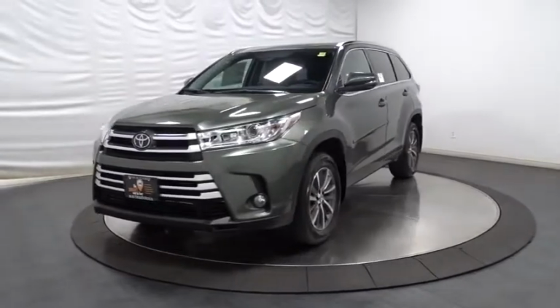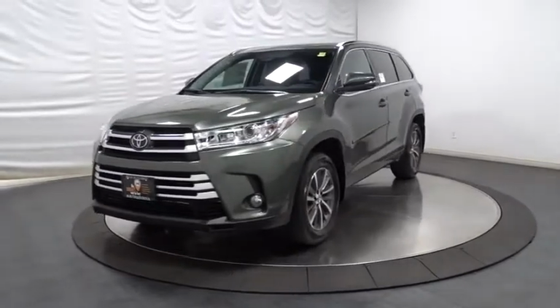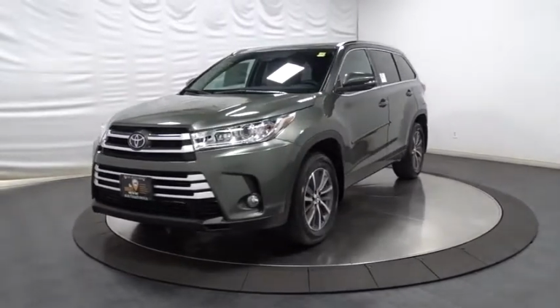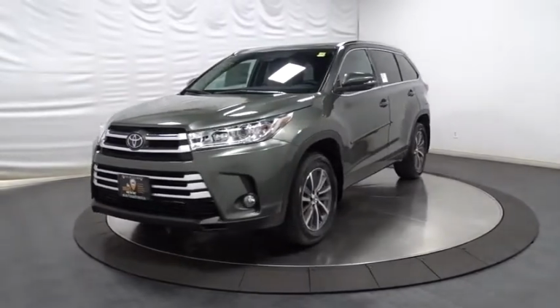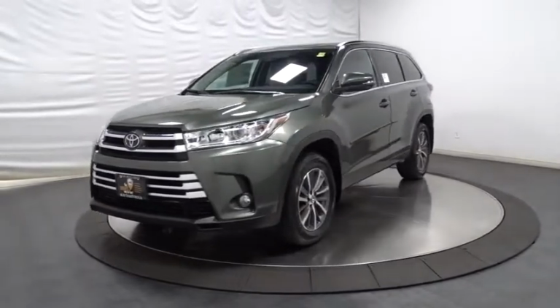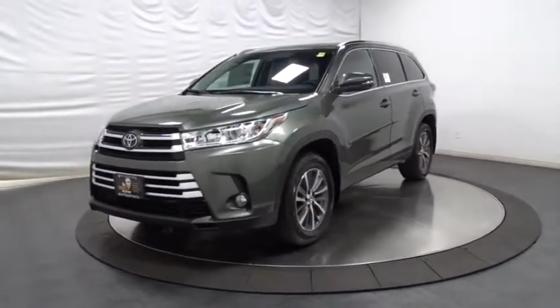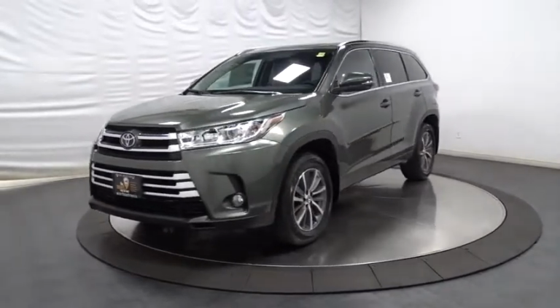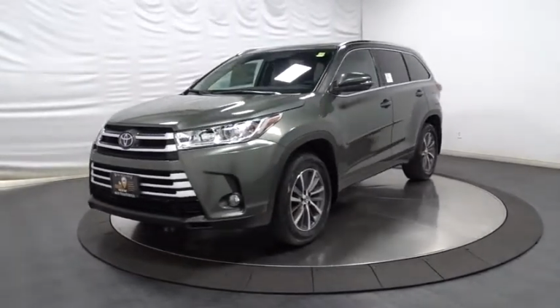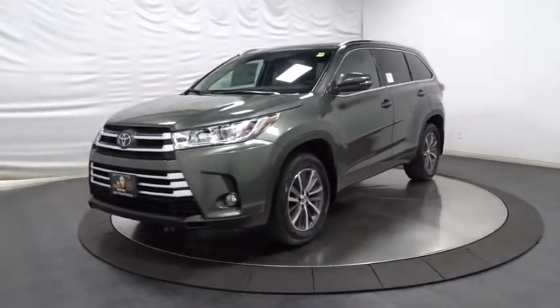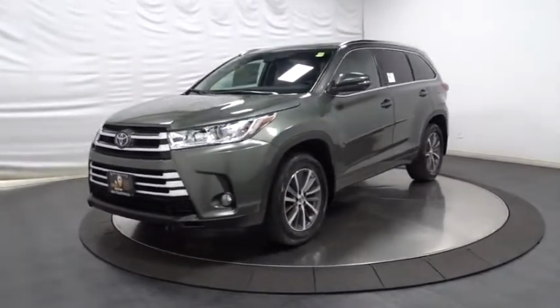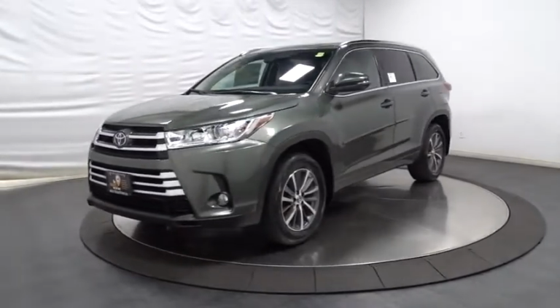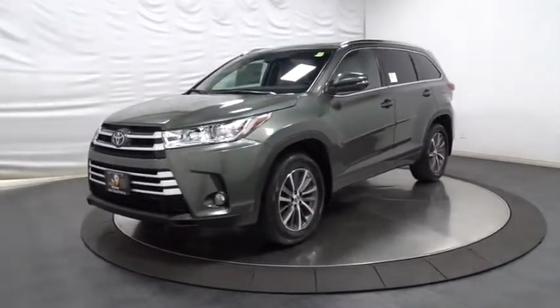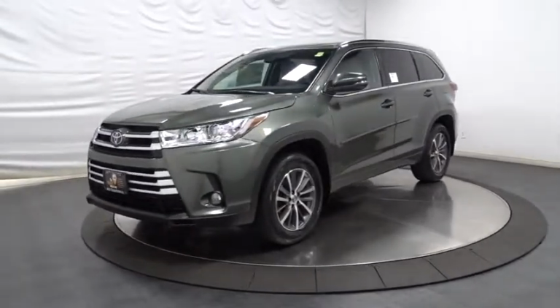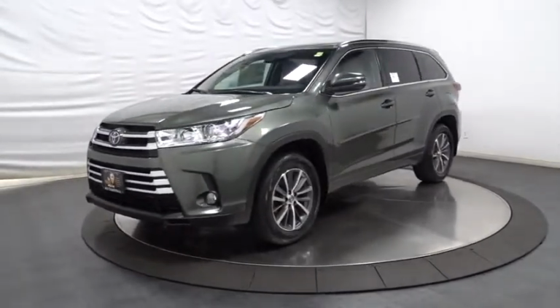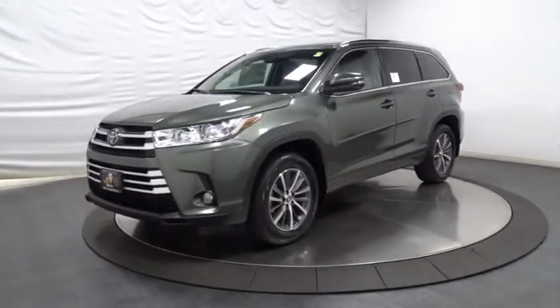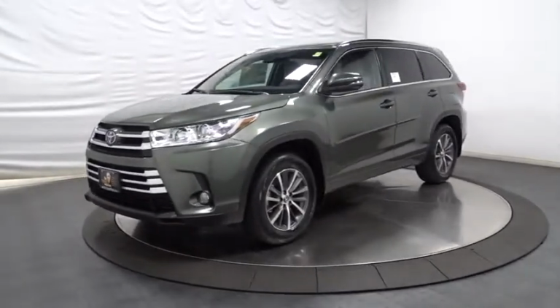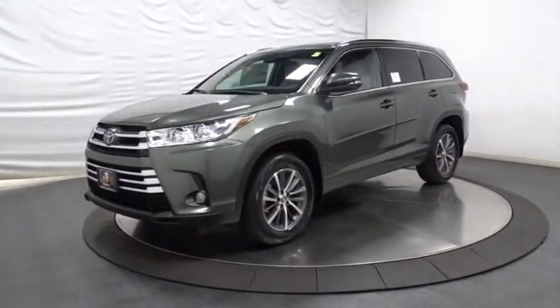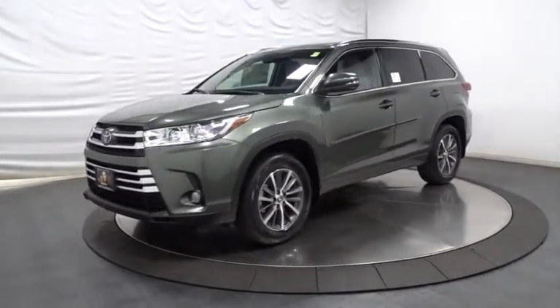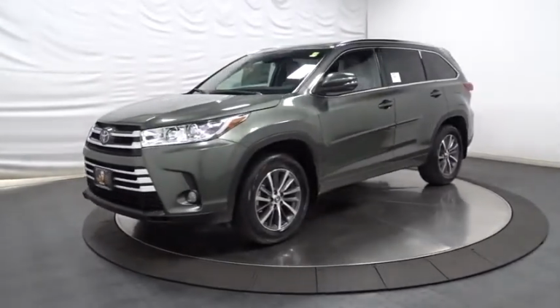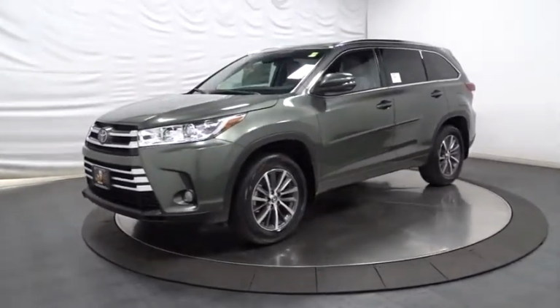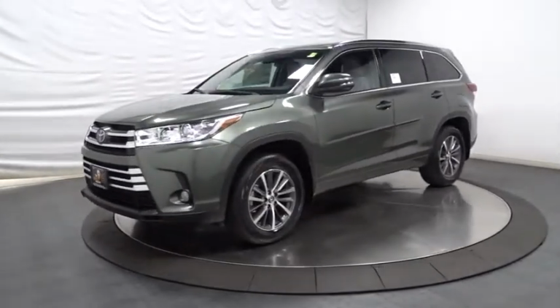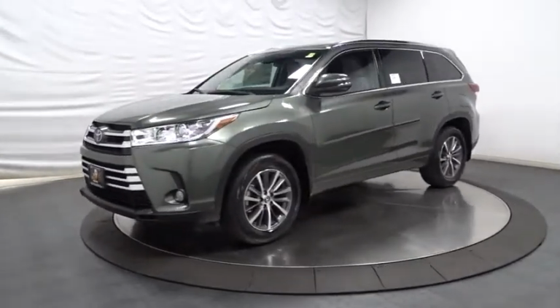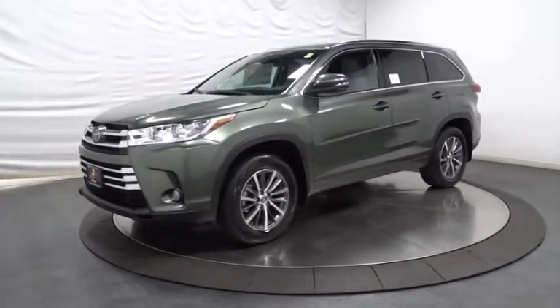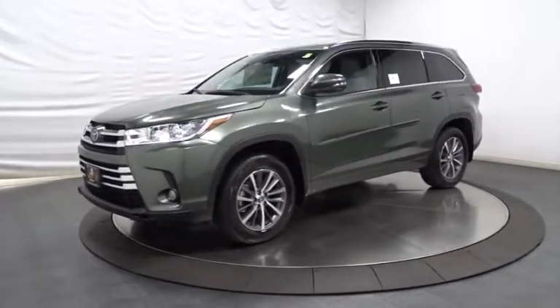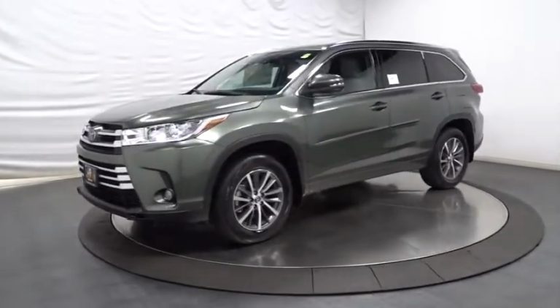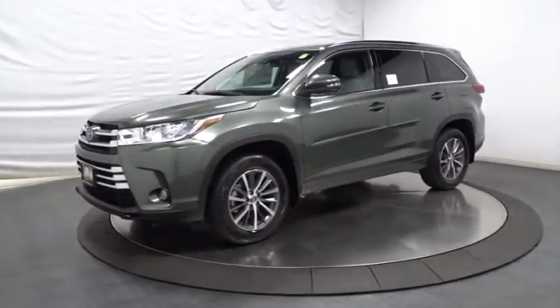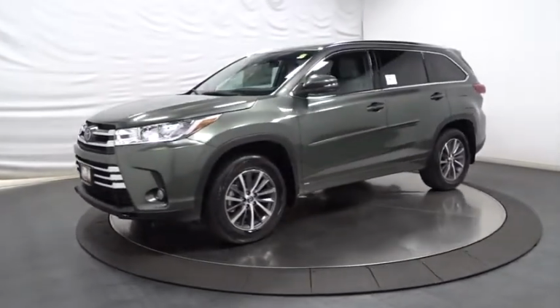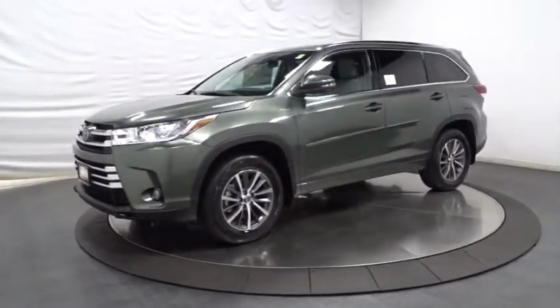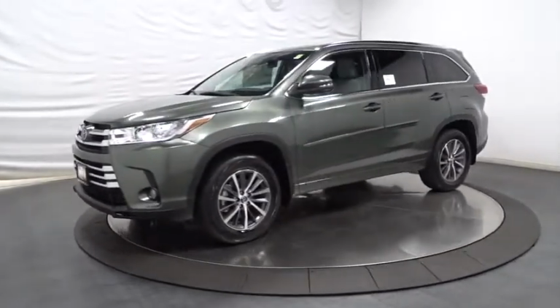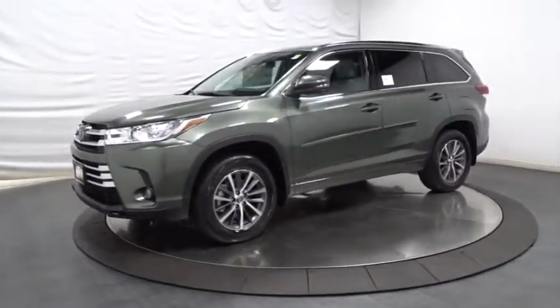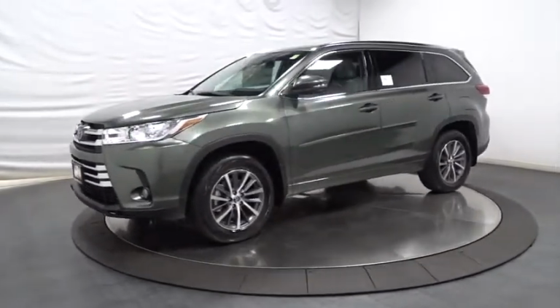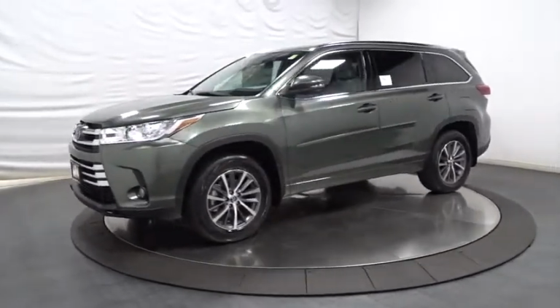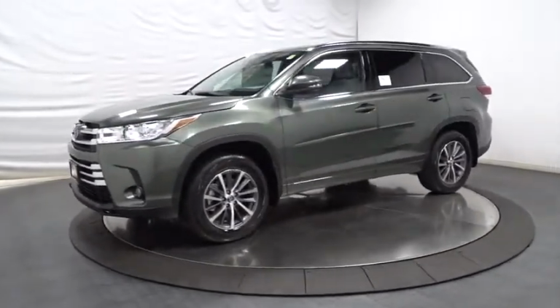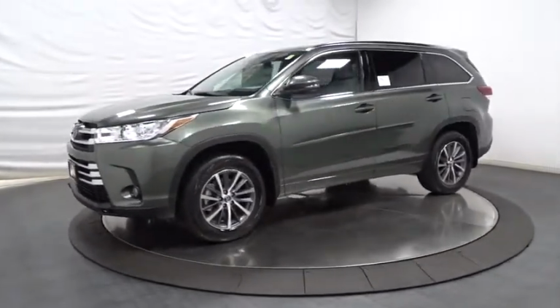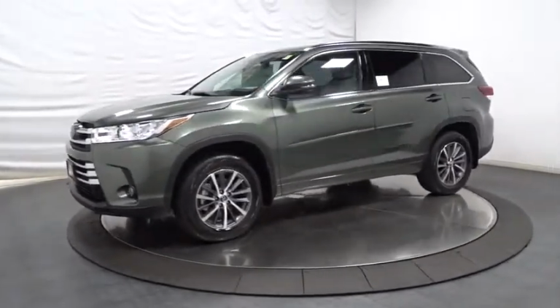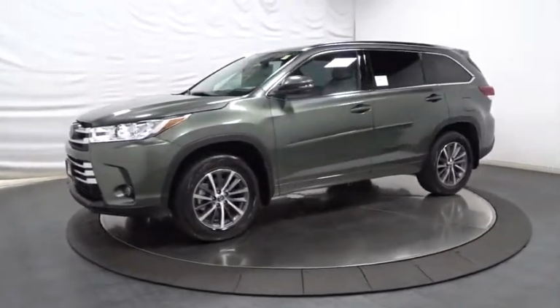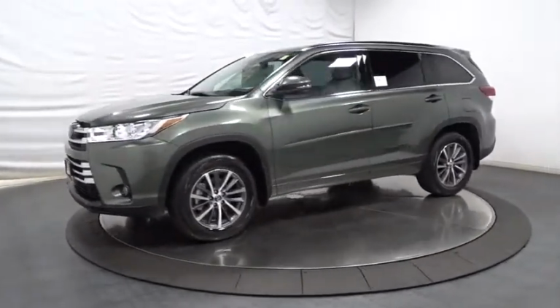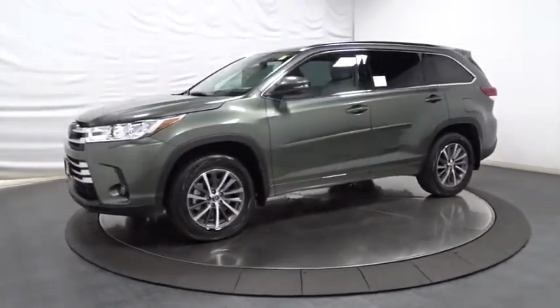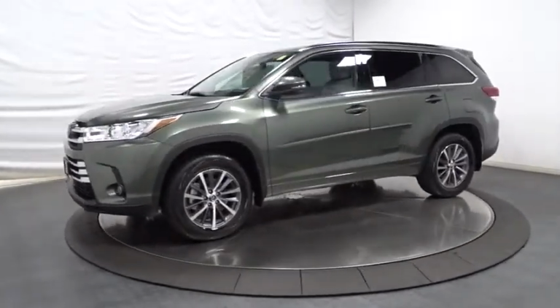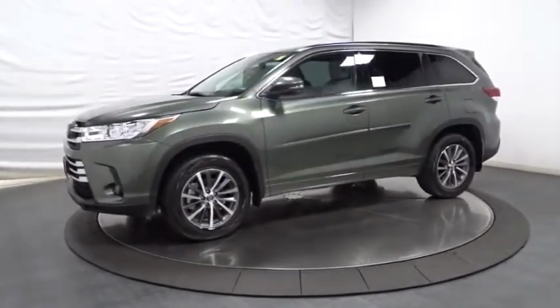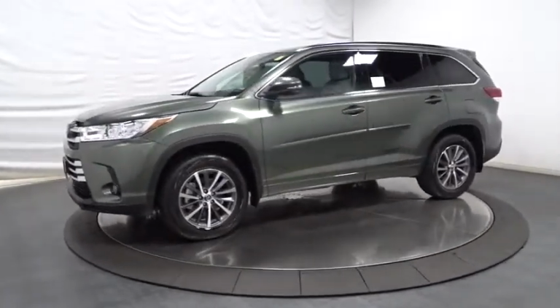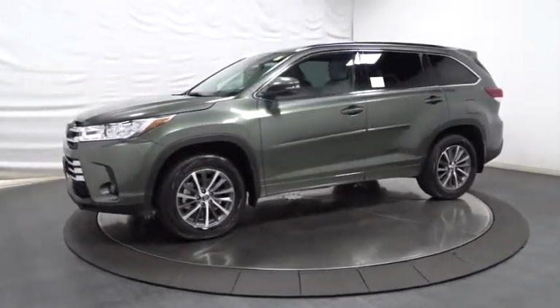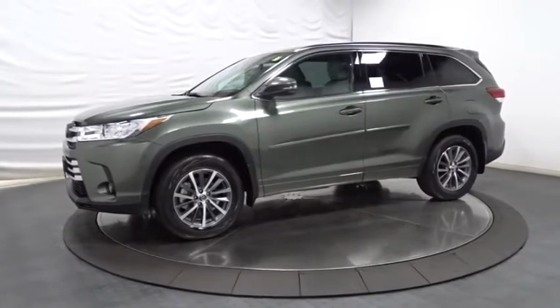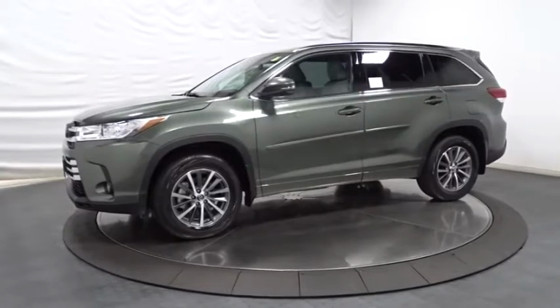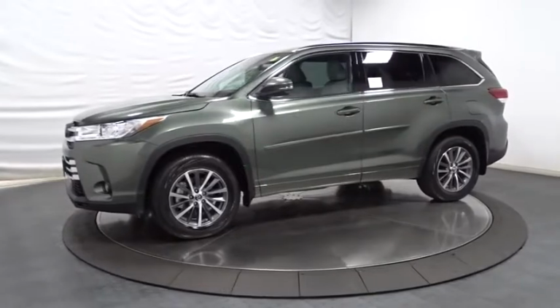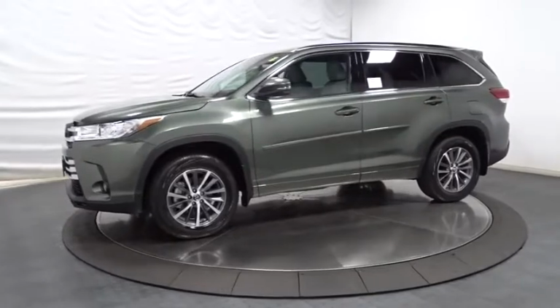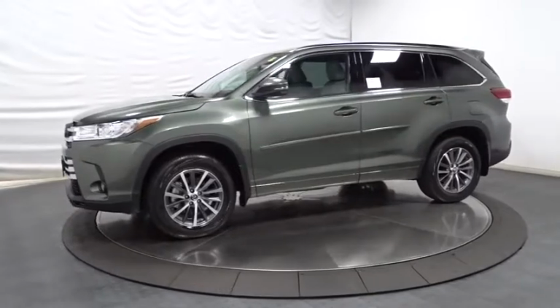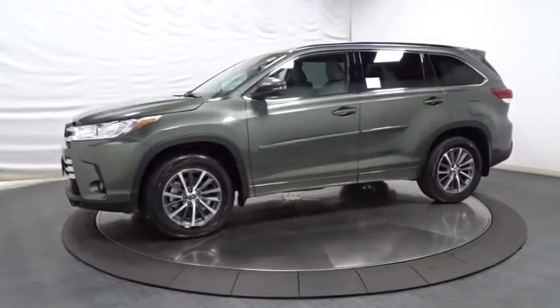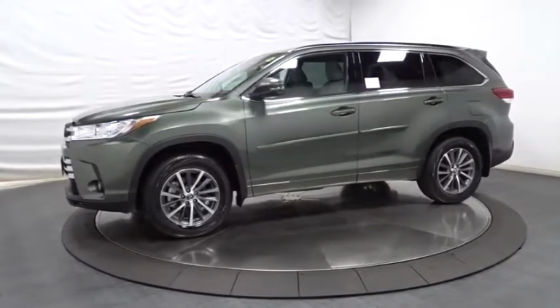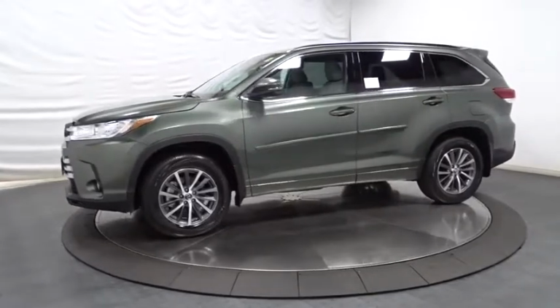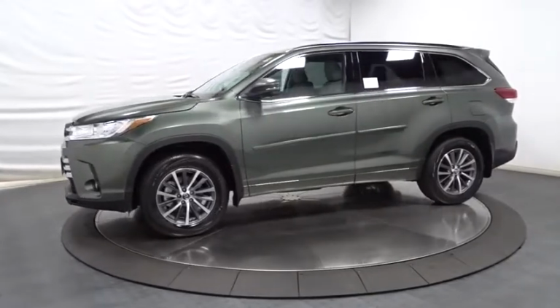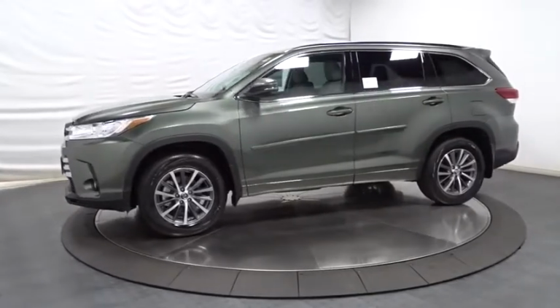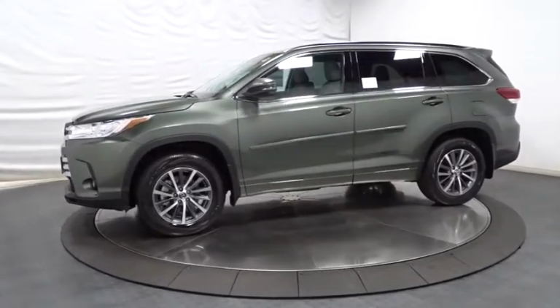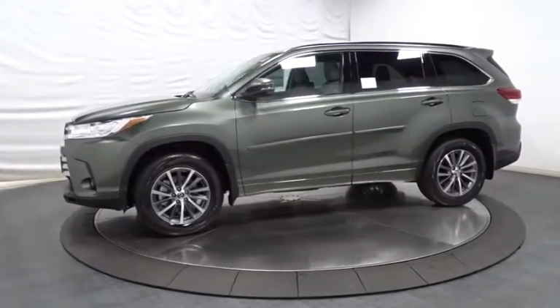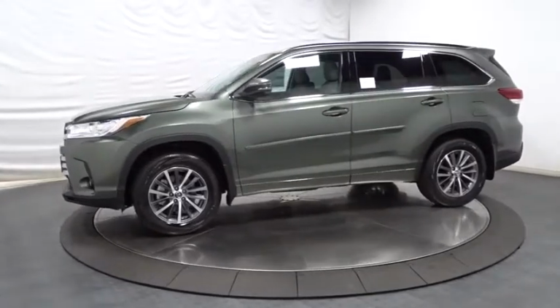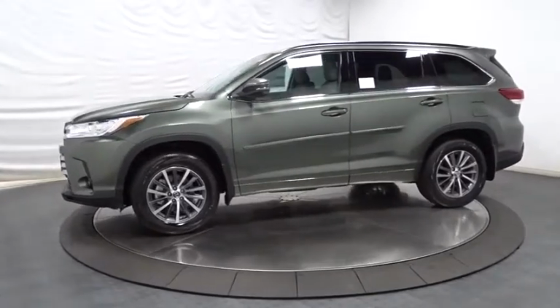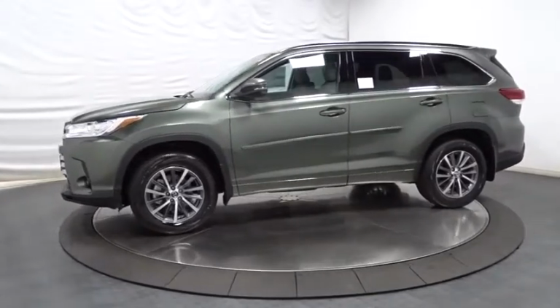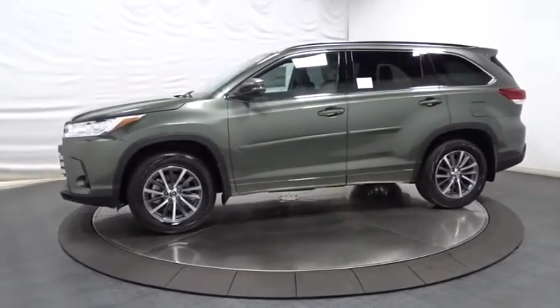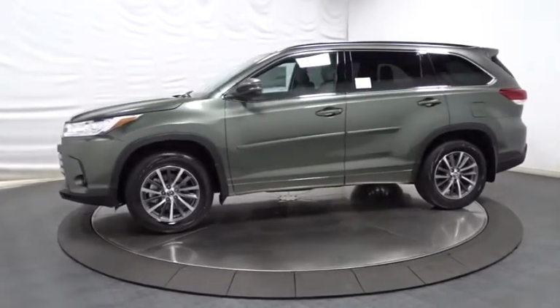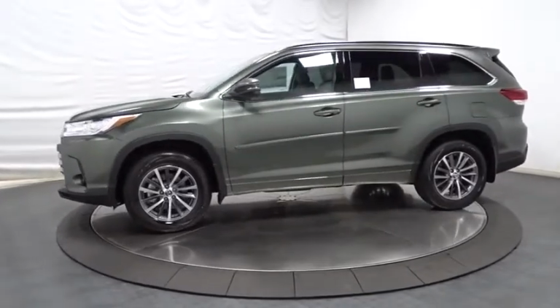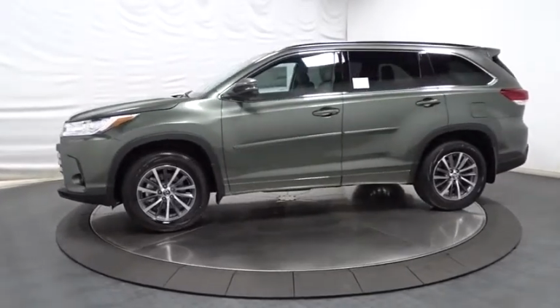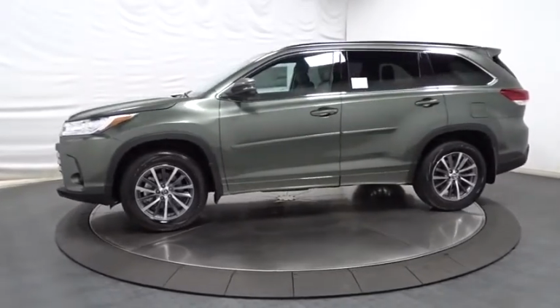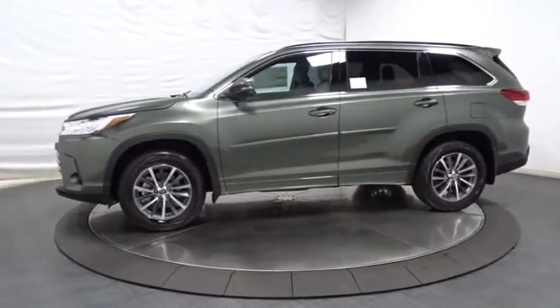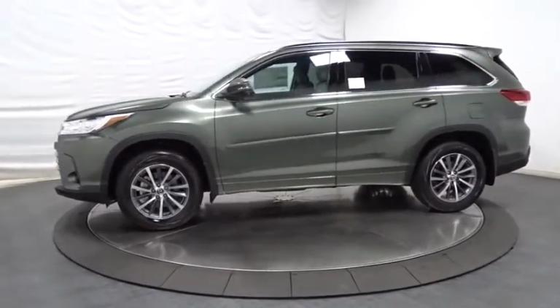Audio color door handles, power rear window sunshade, and low tire pressure warning. Come see the car for yourself.